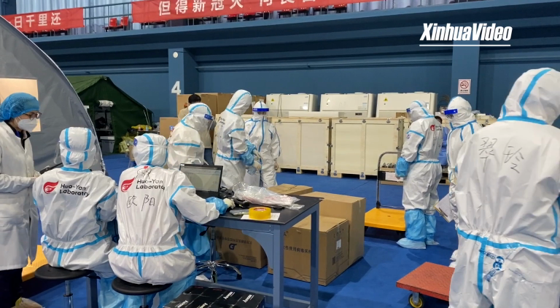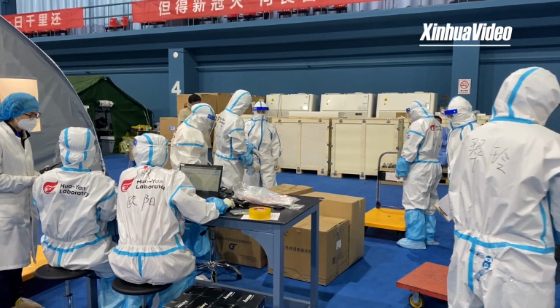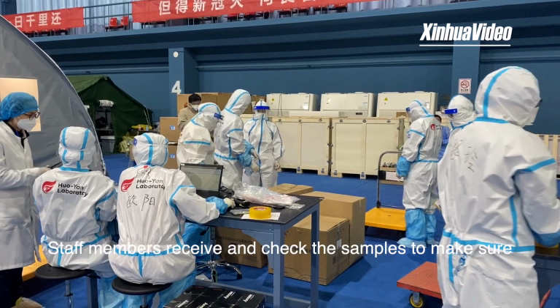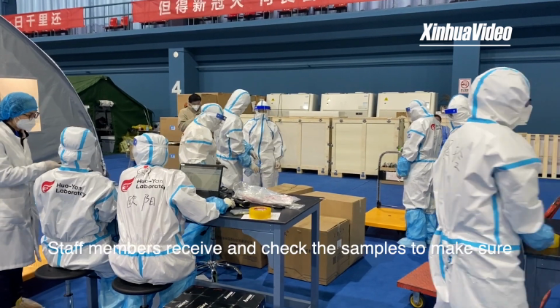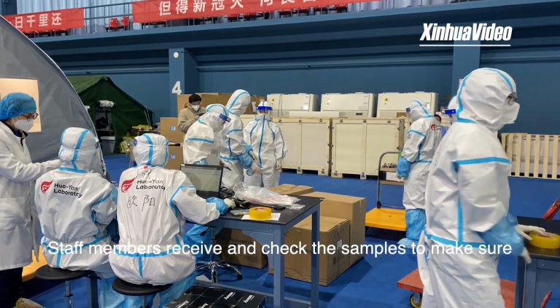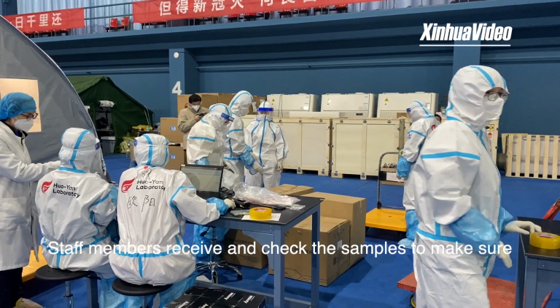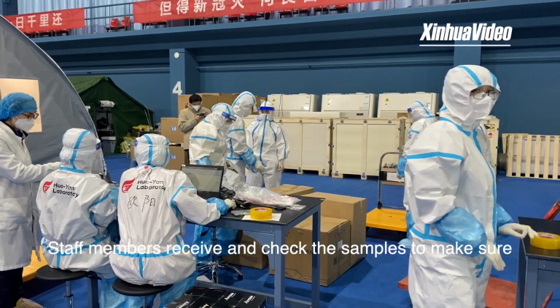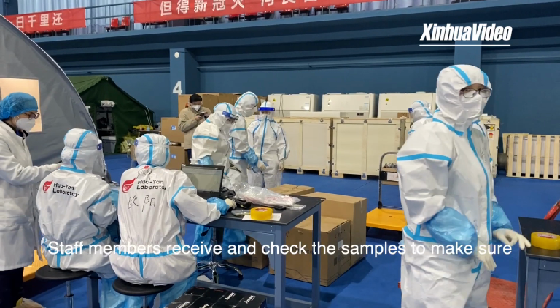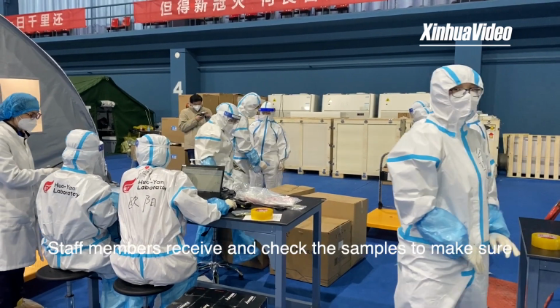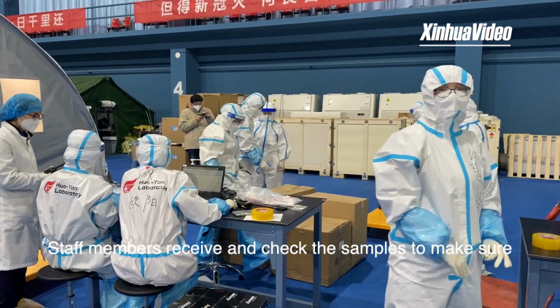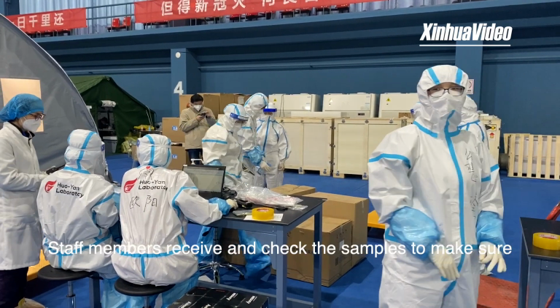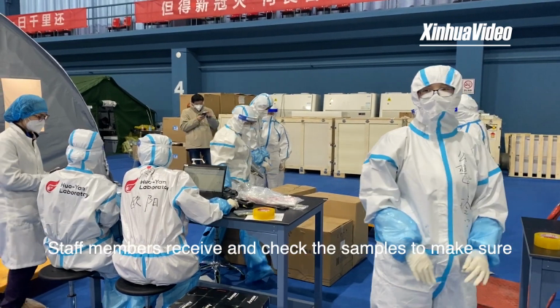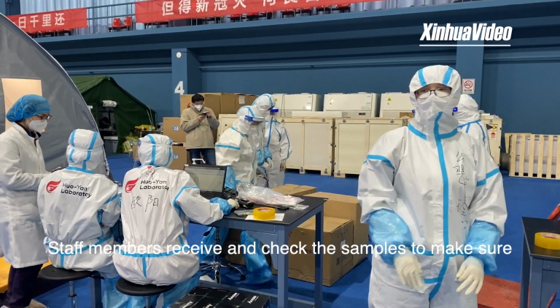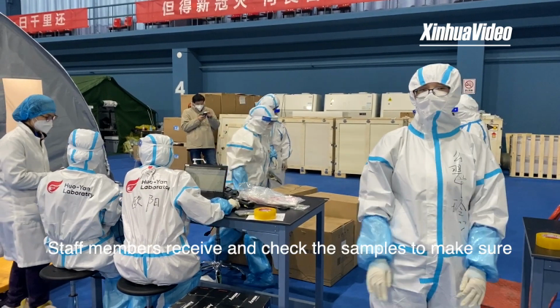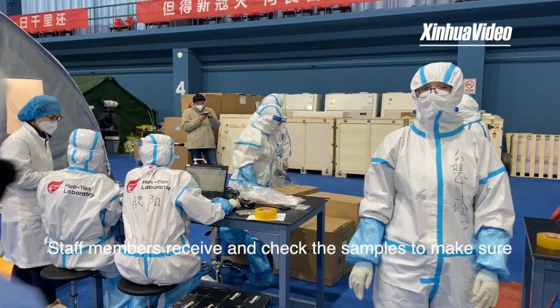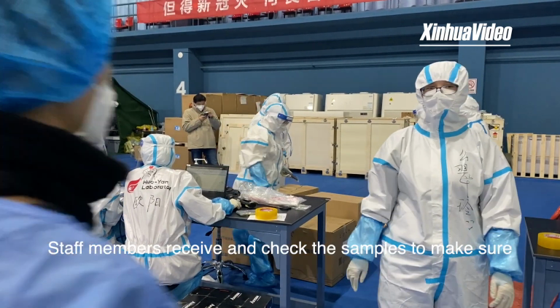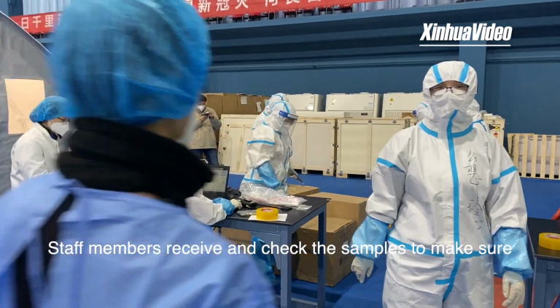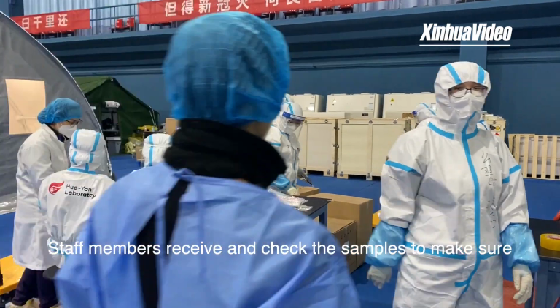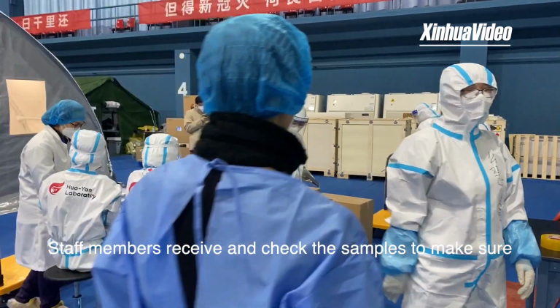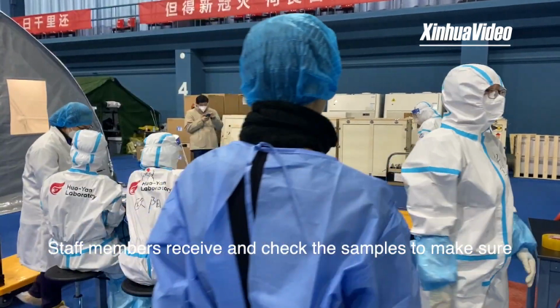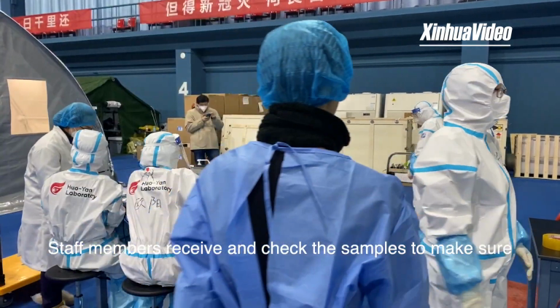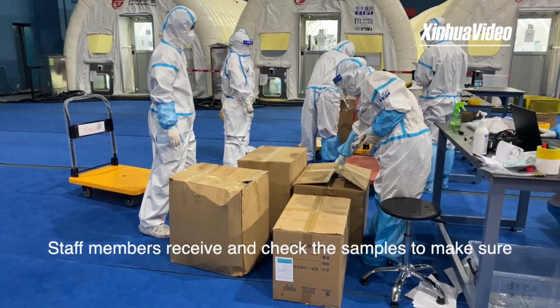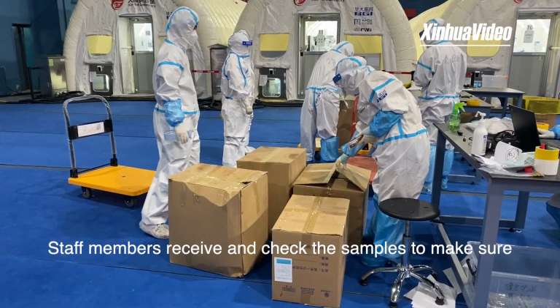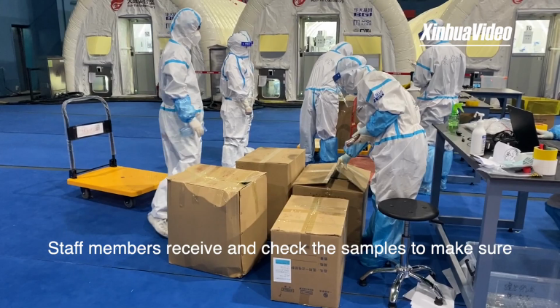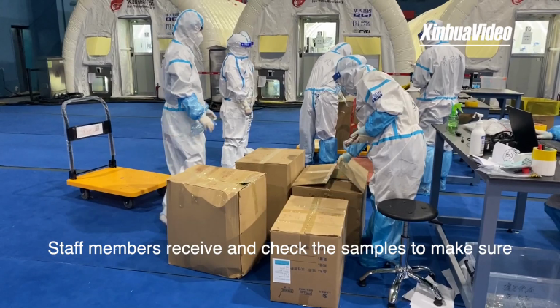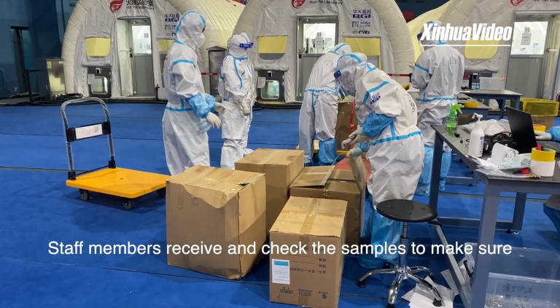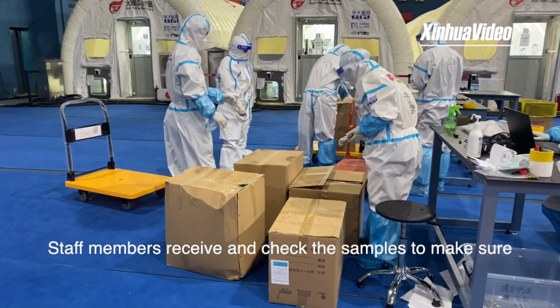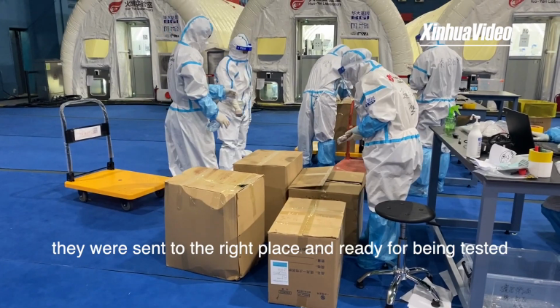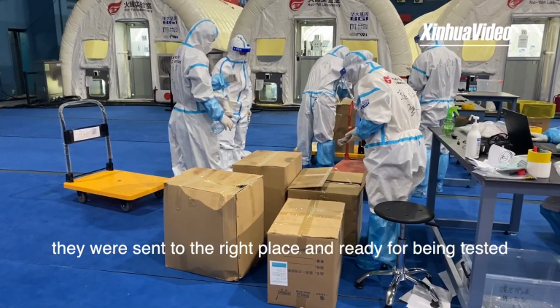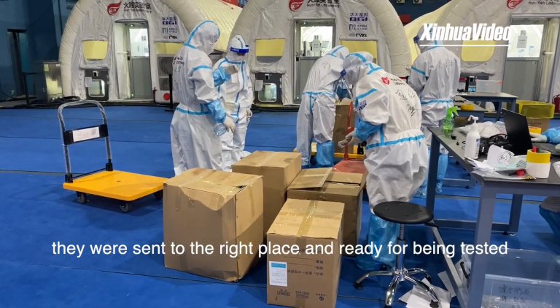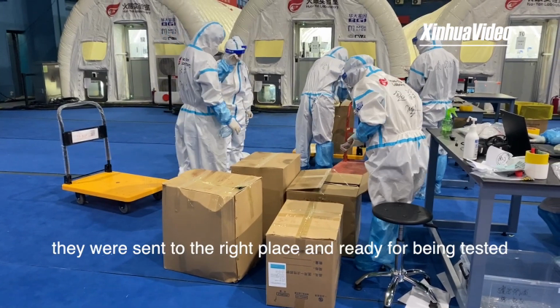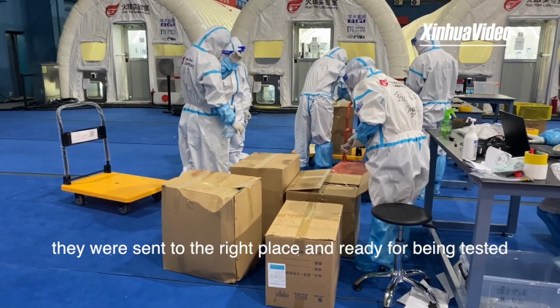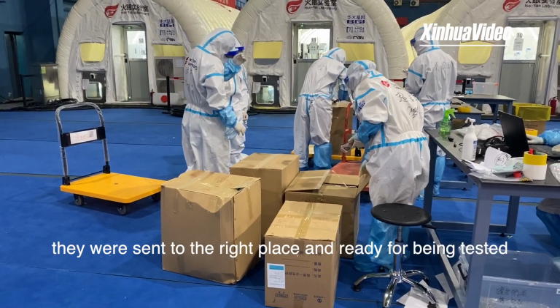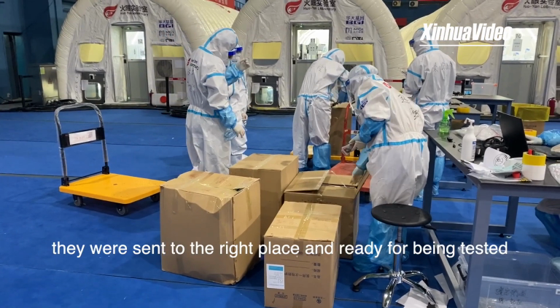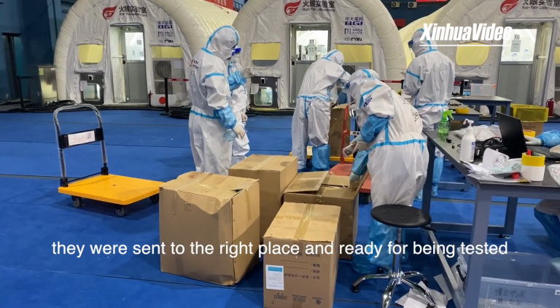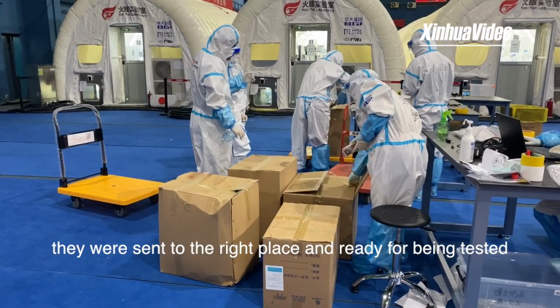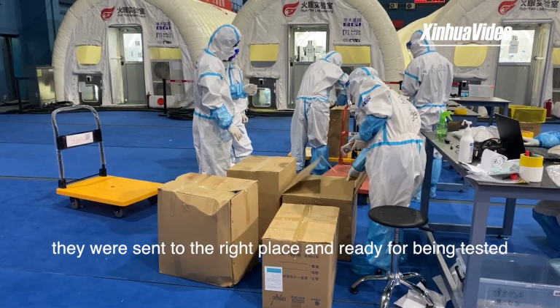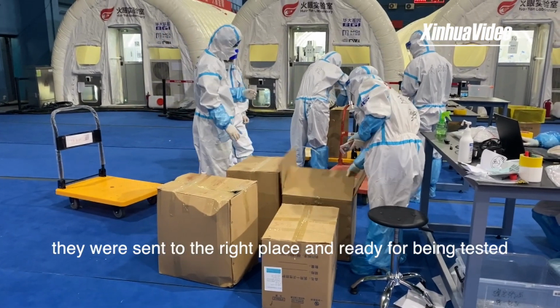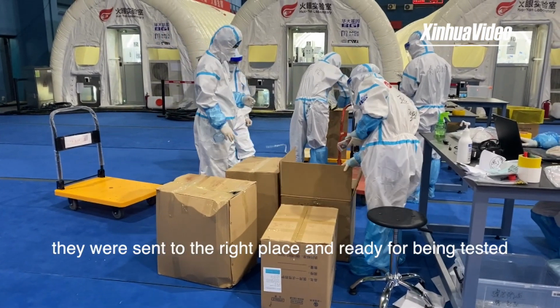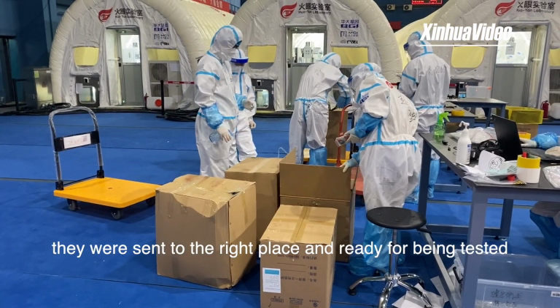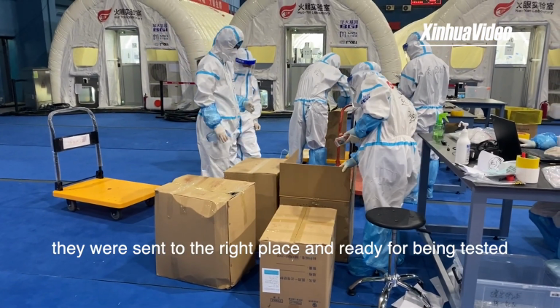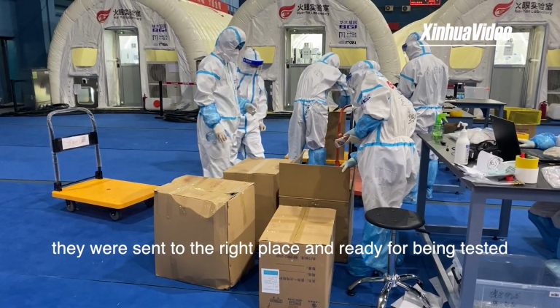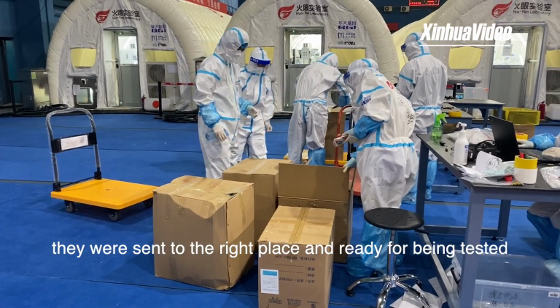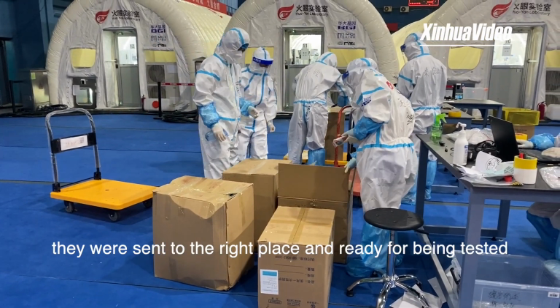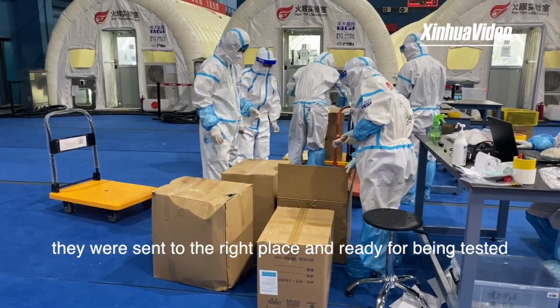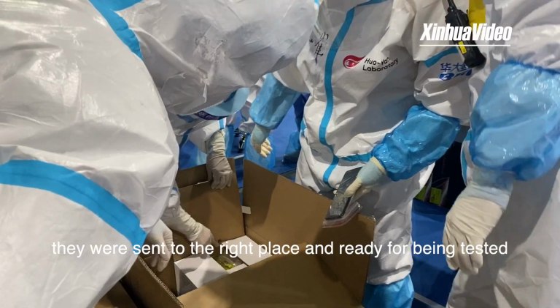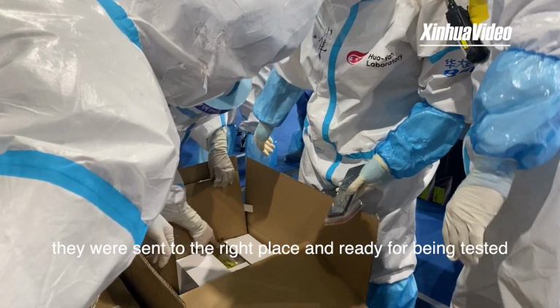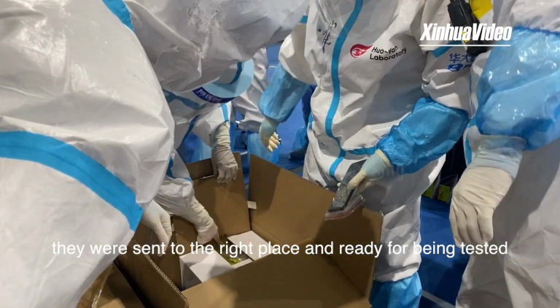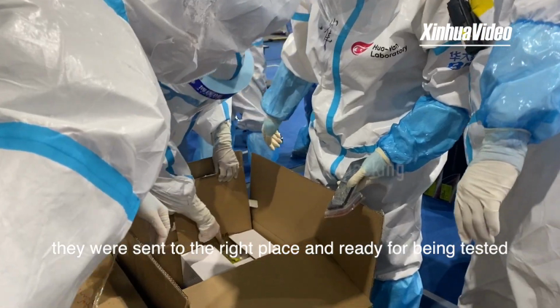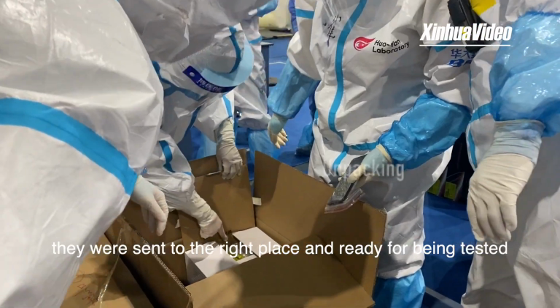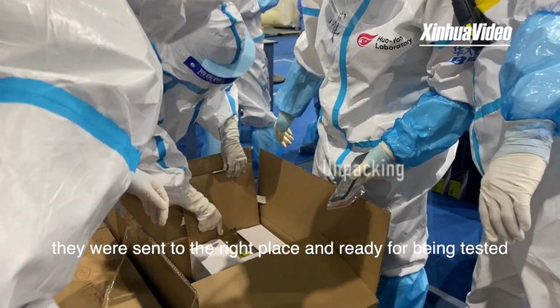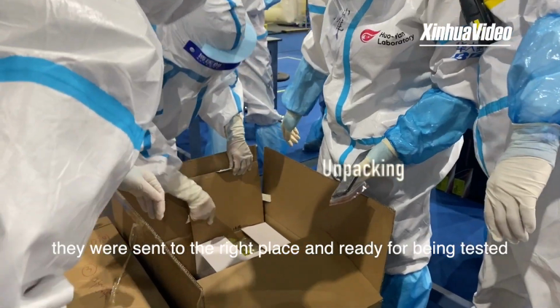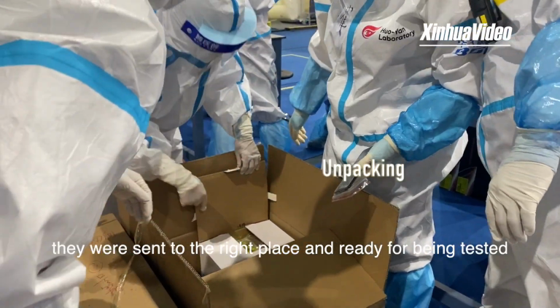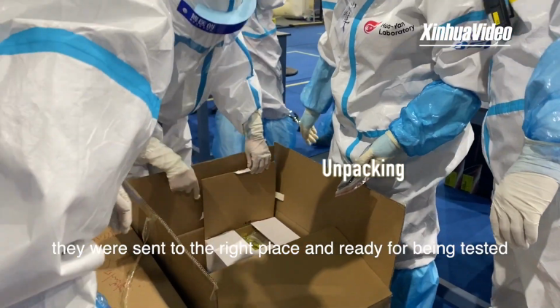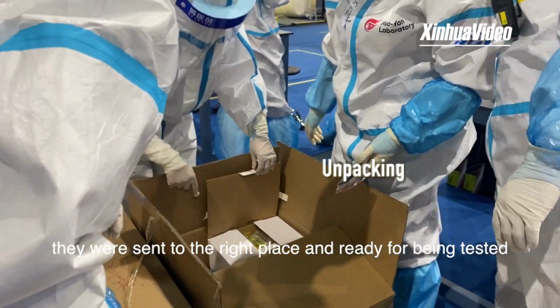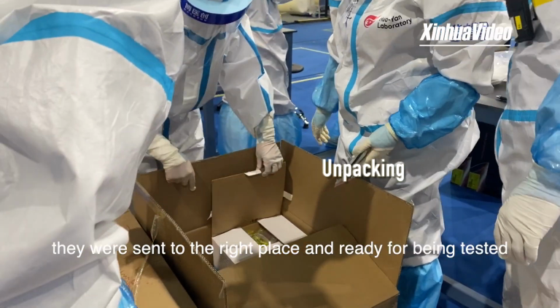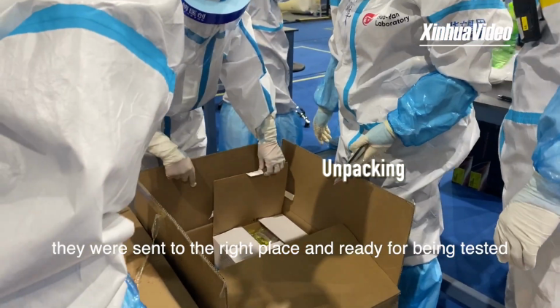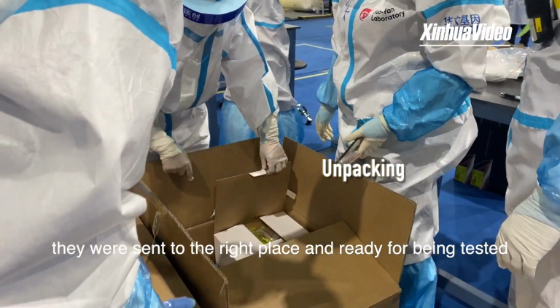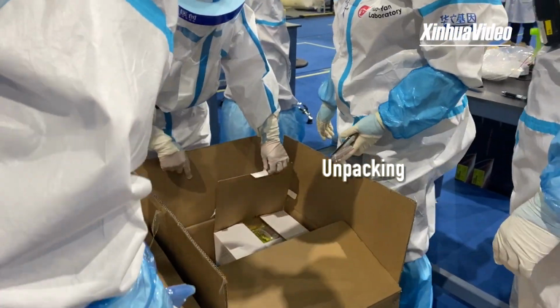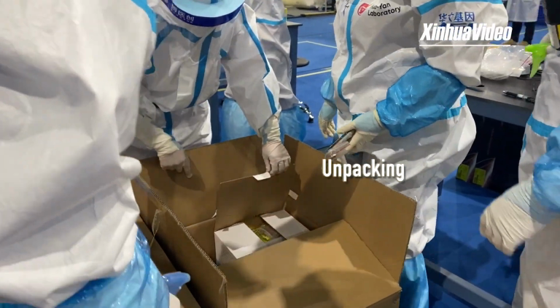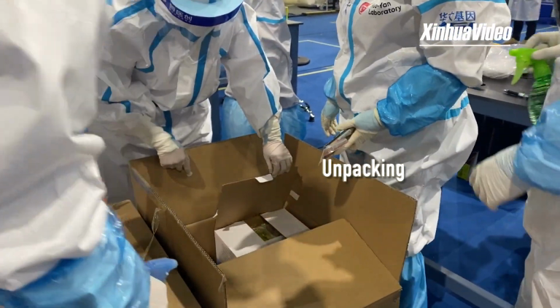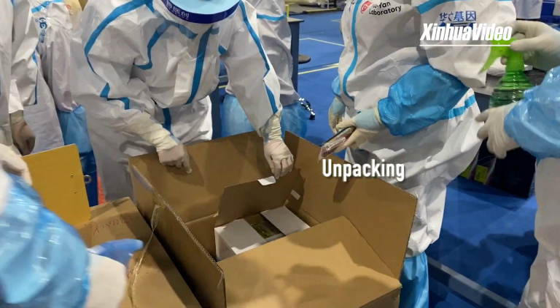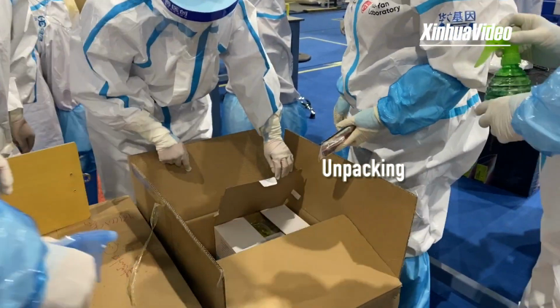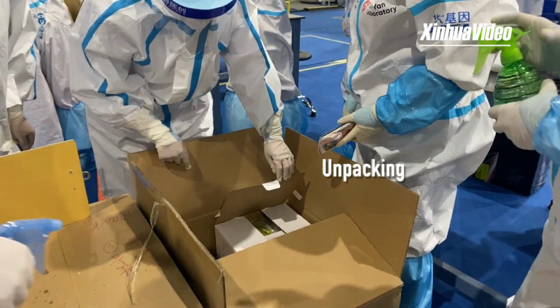Step one: staff members receive and check the samples to make sure they were sent to the right place and are ready for being tested.